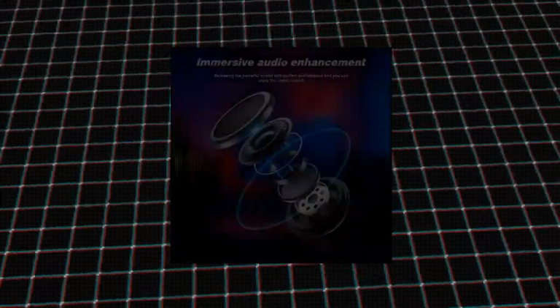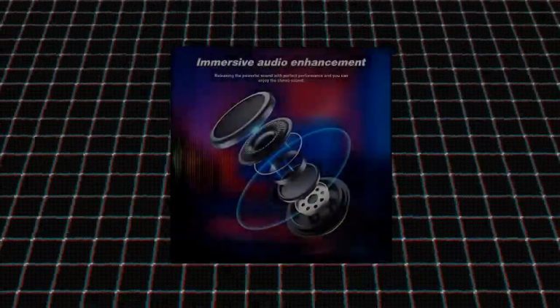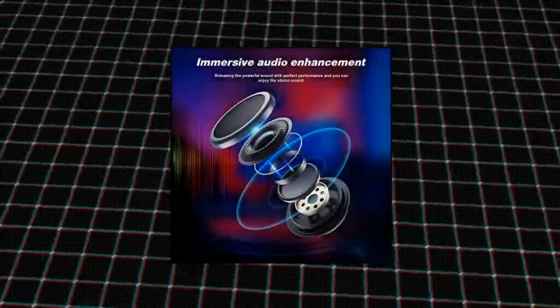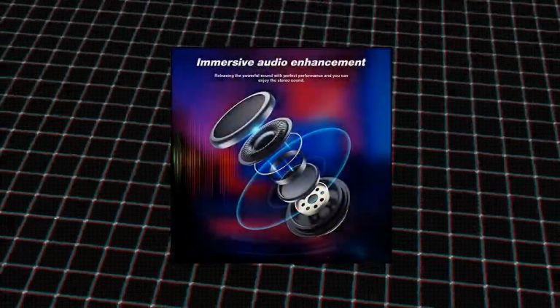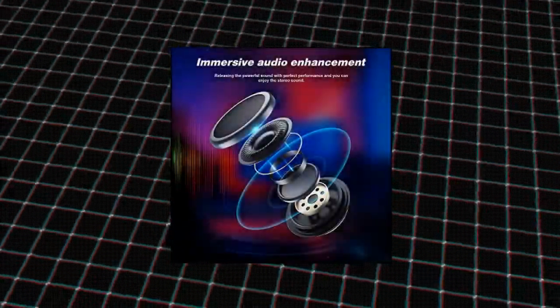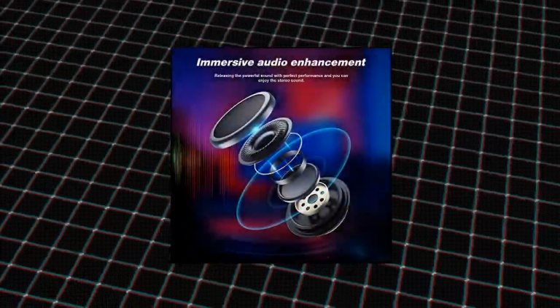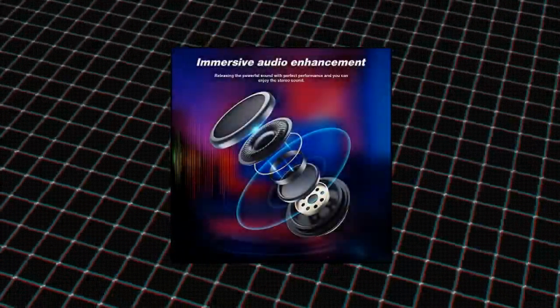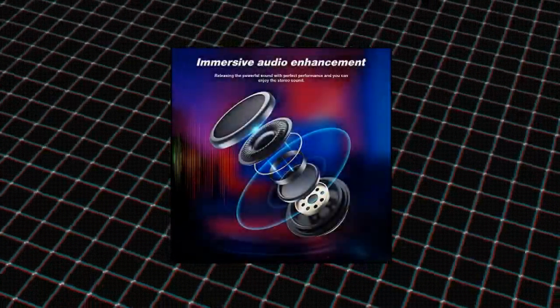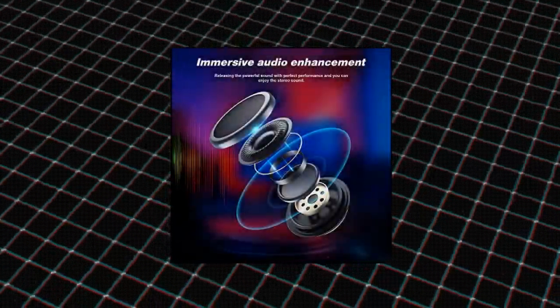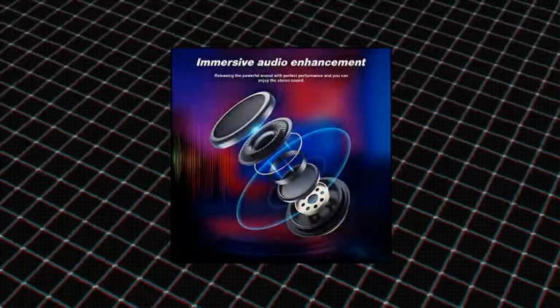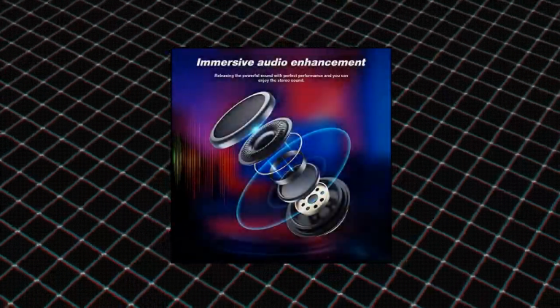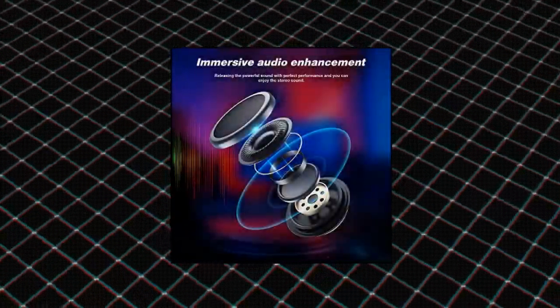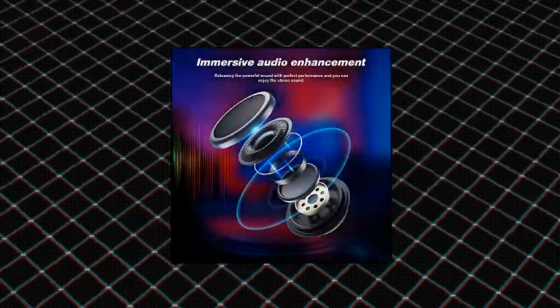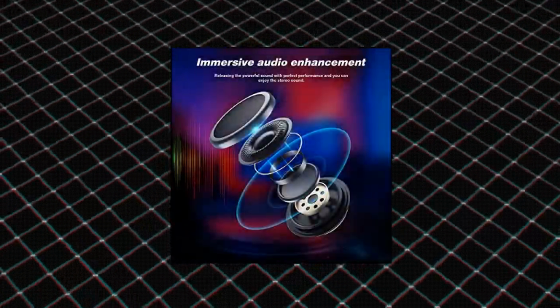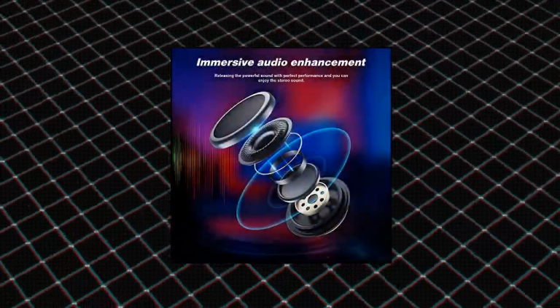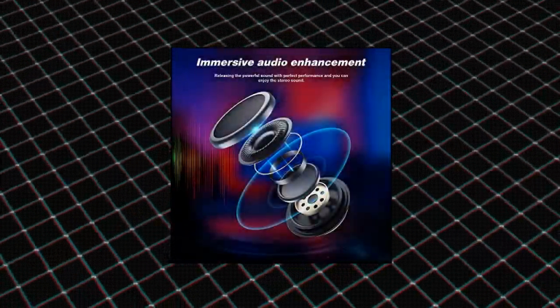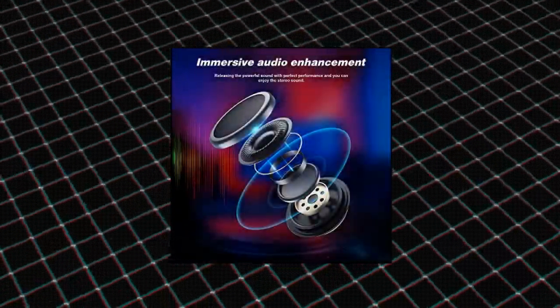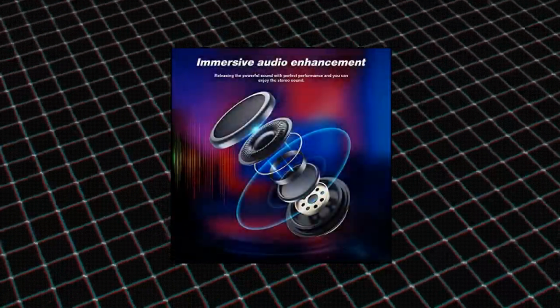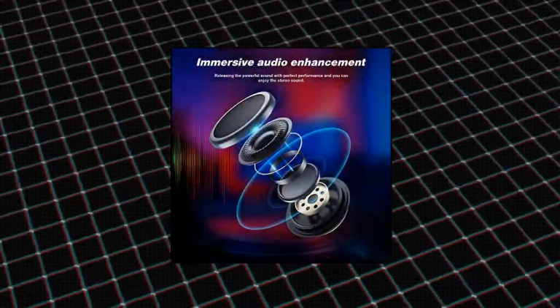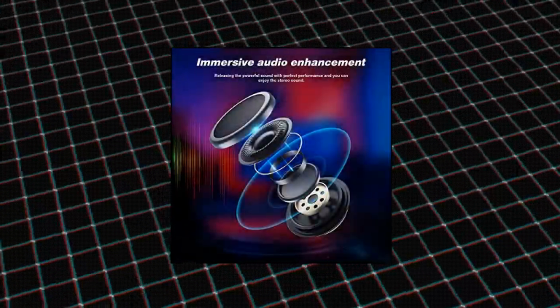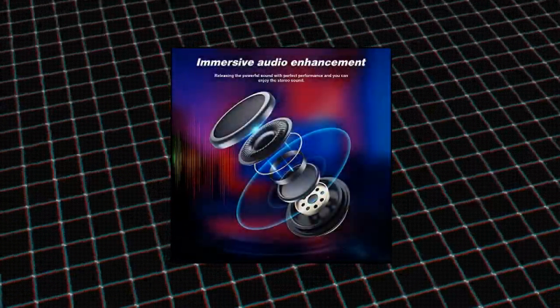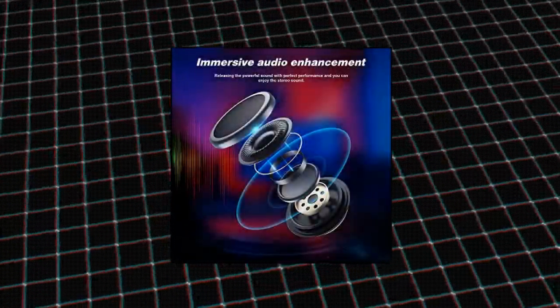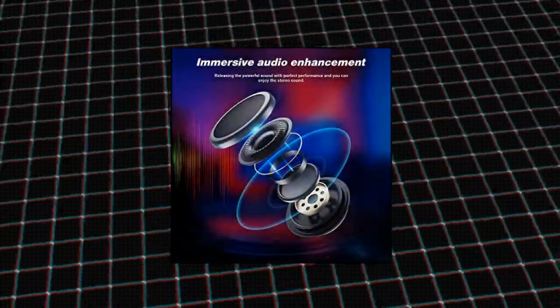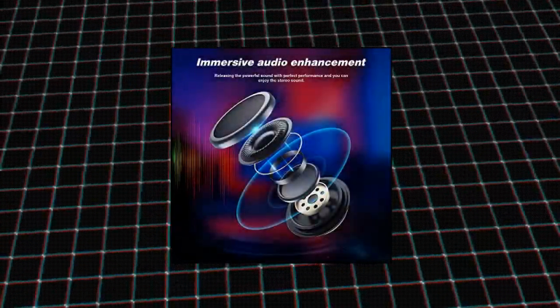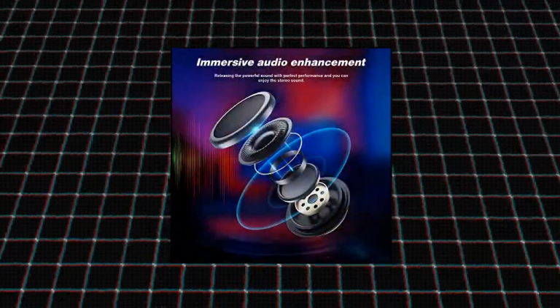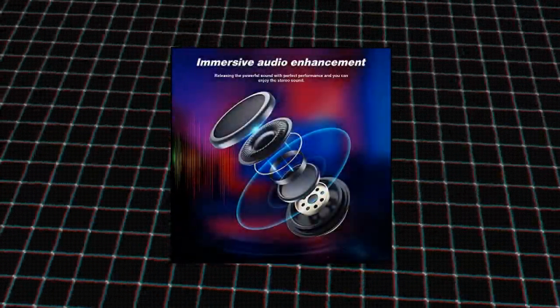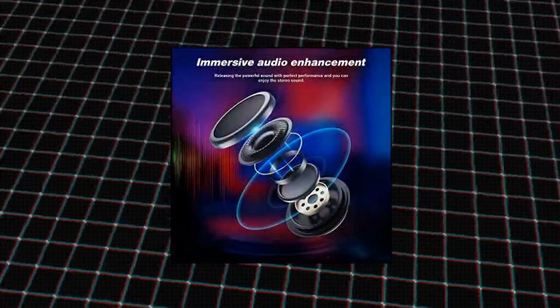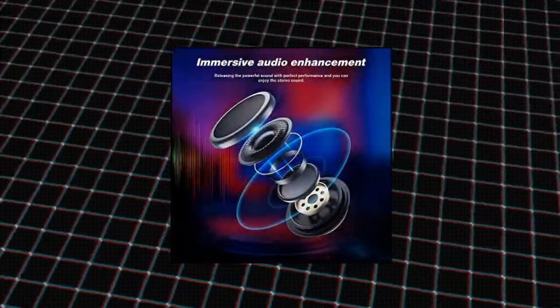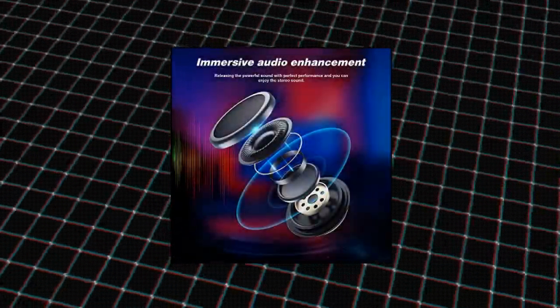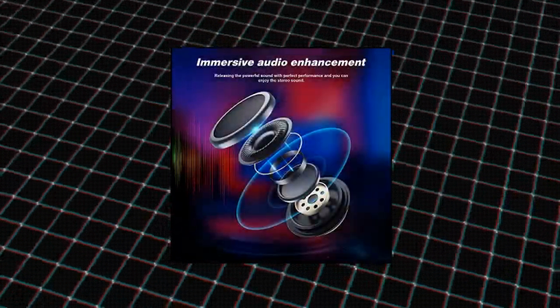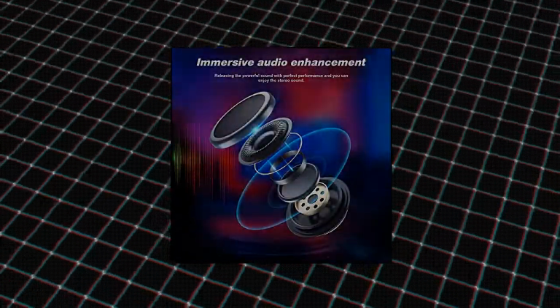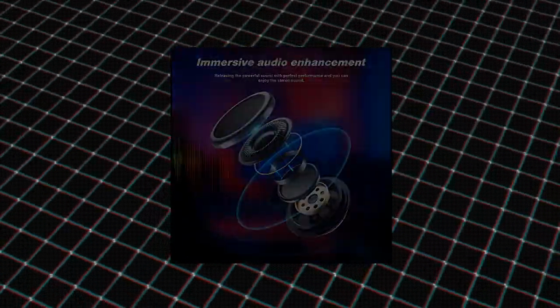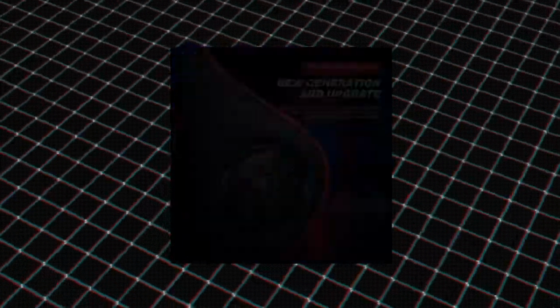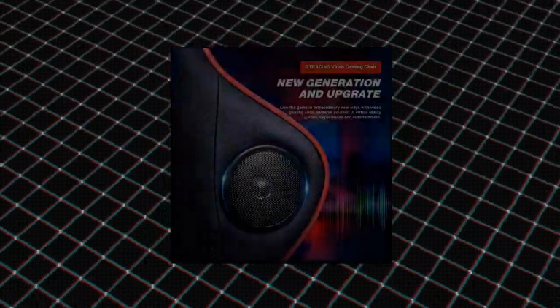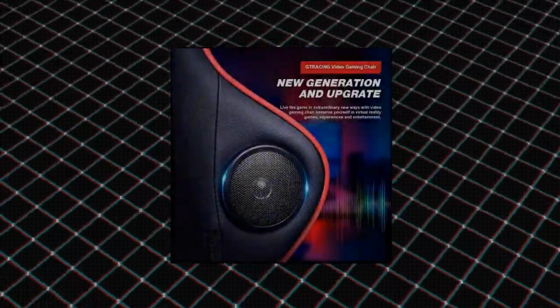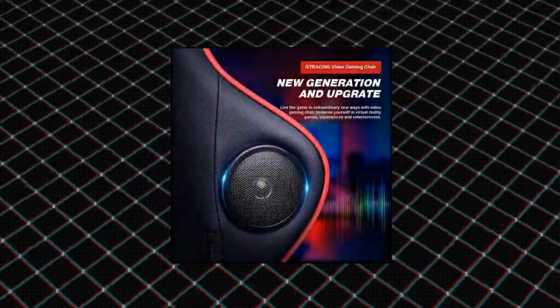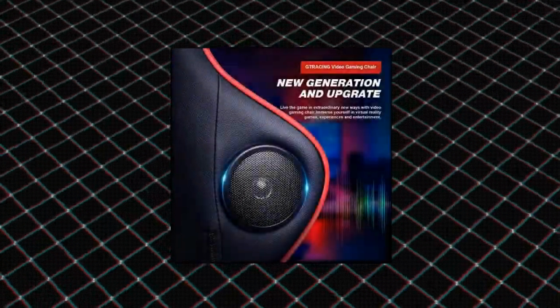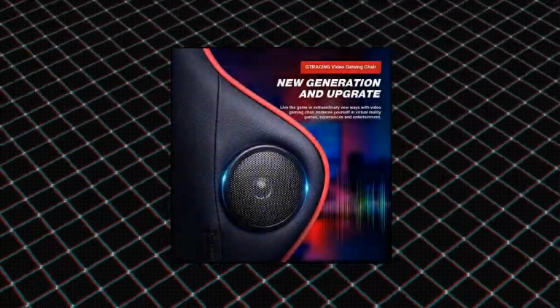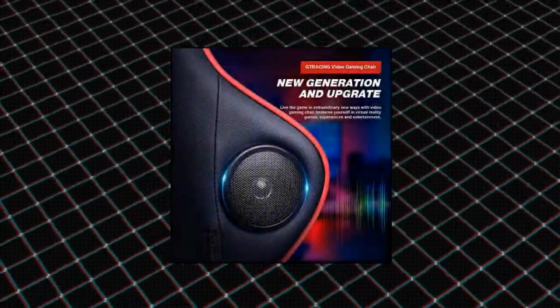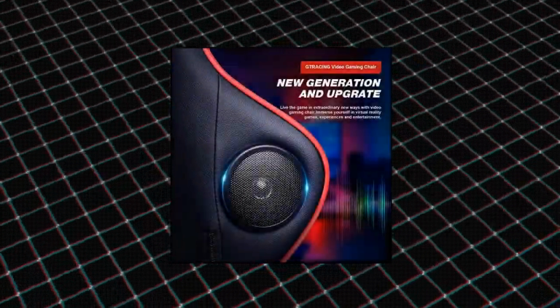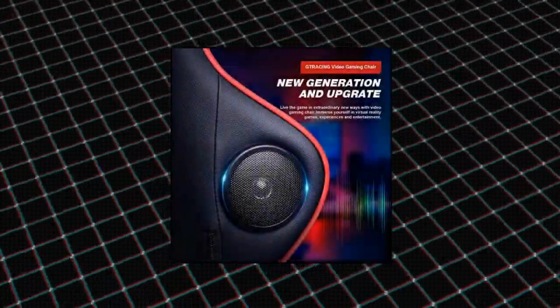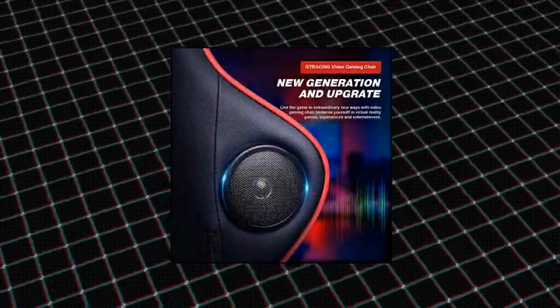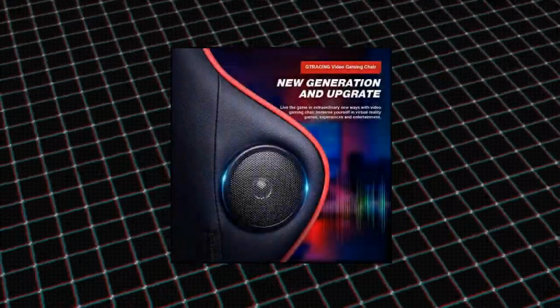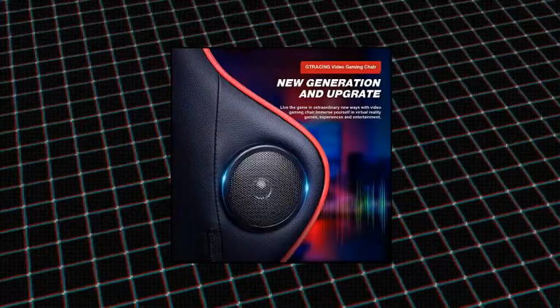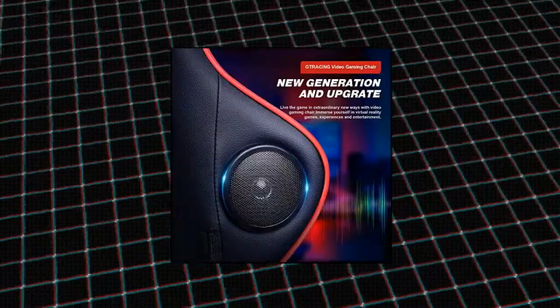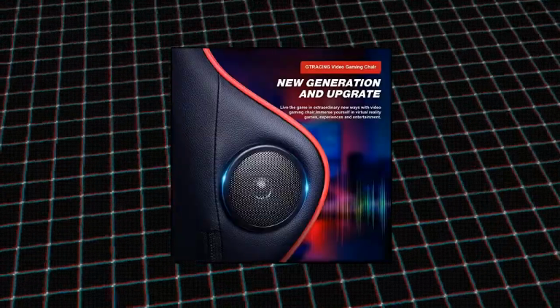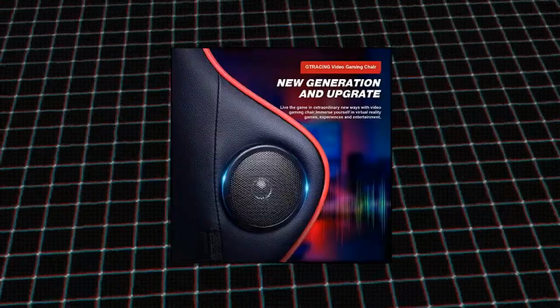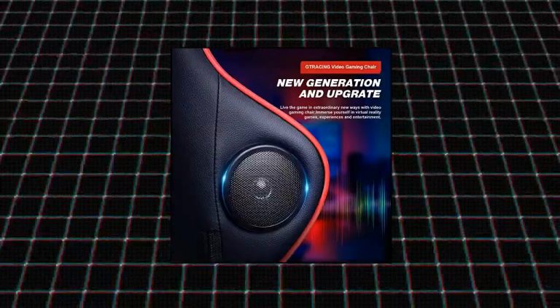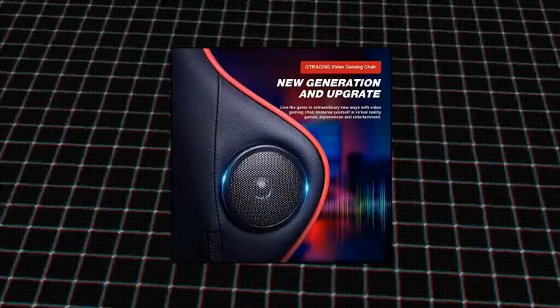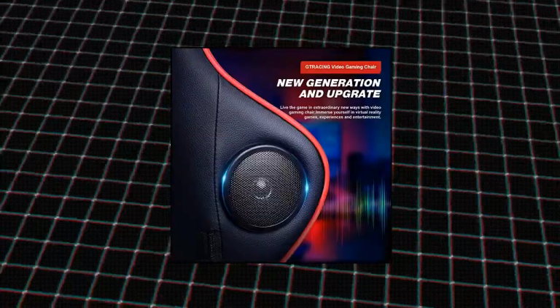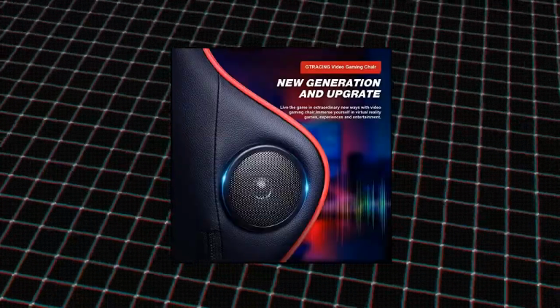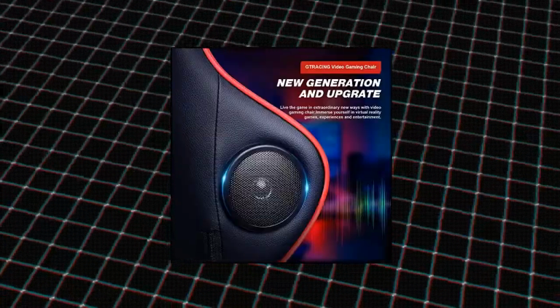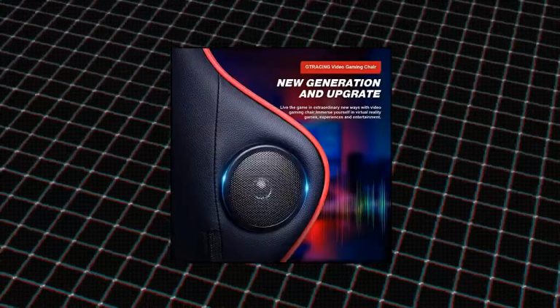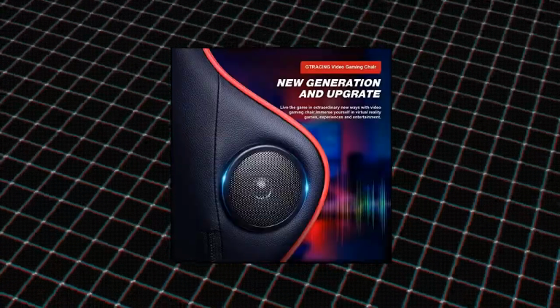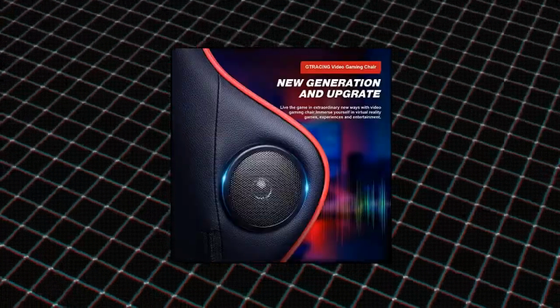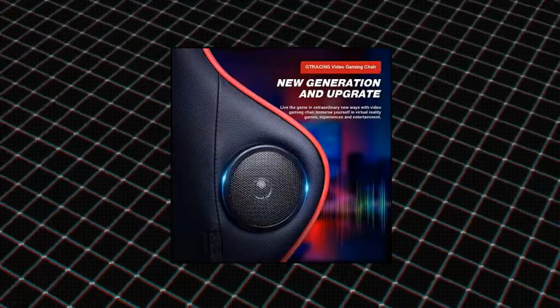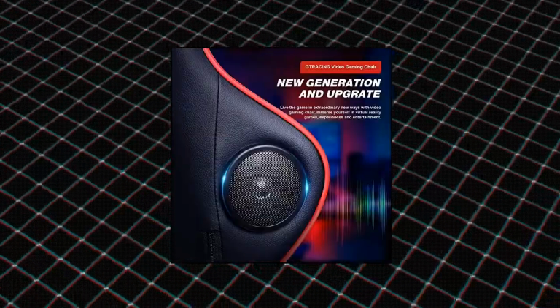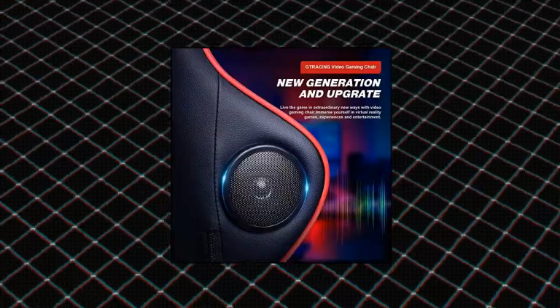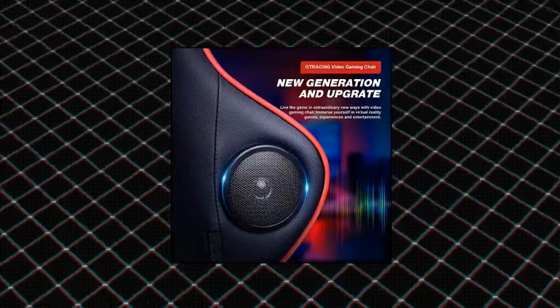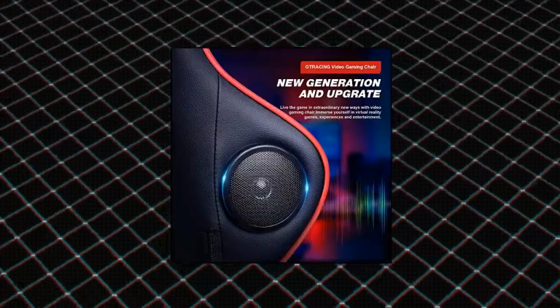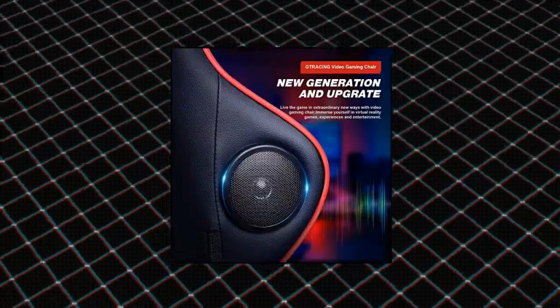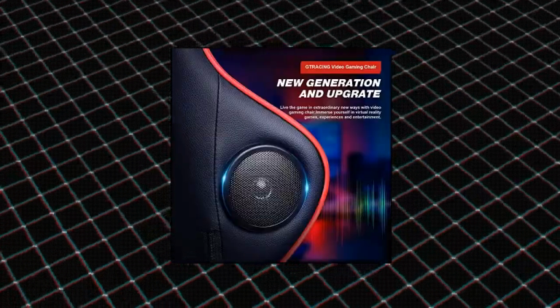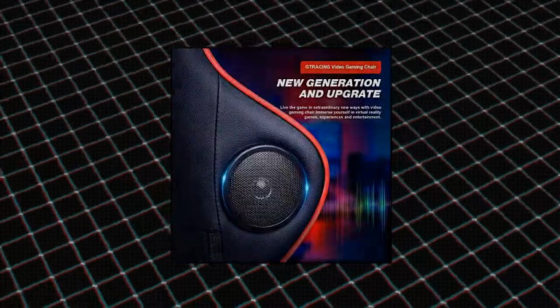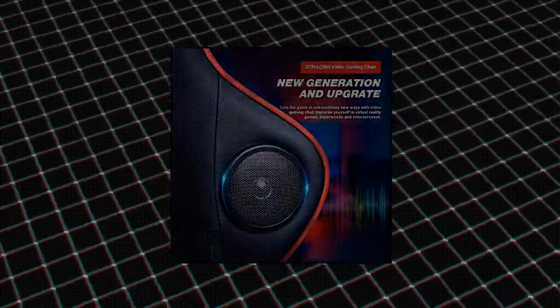Armrest adjustable. Seat height adjustable. 90 to 160-degree reclining.